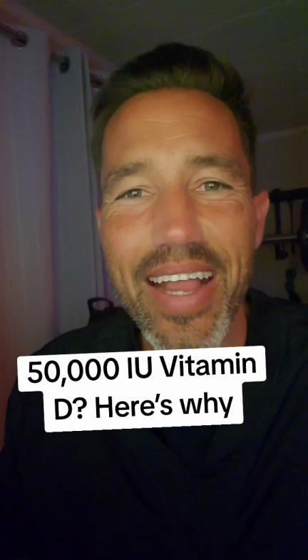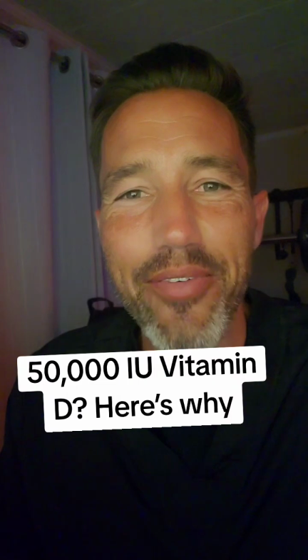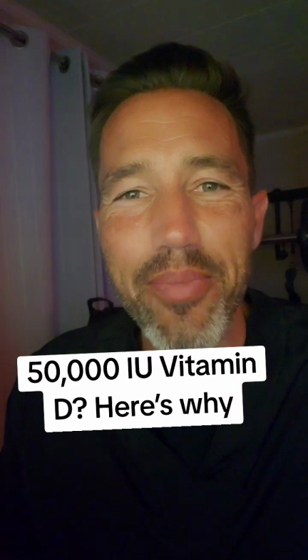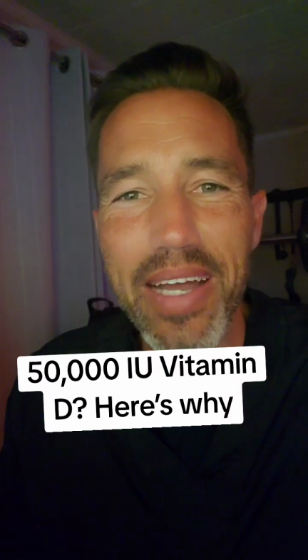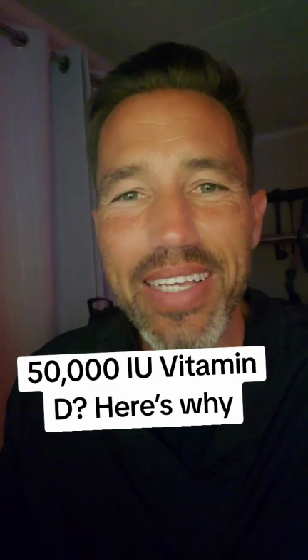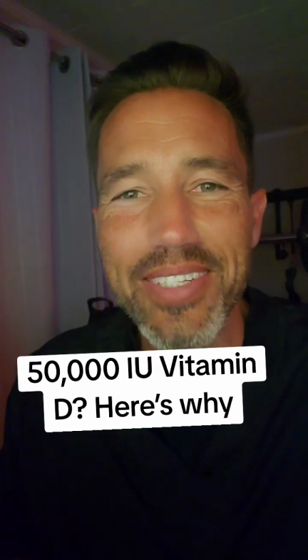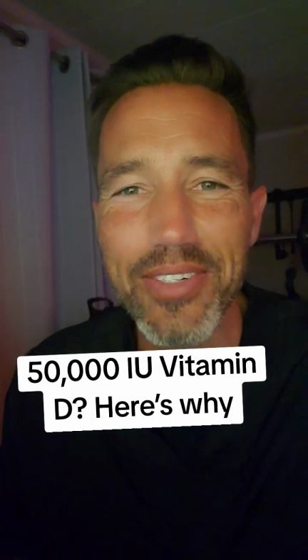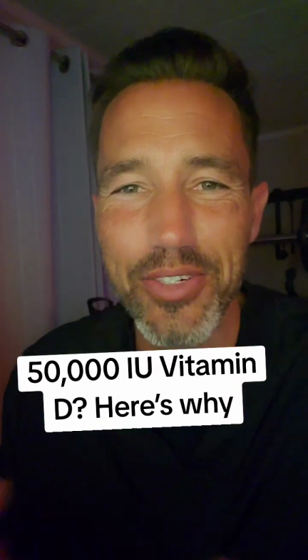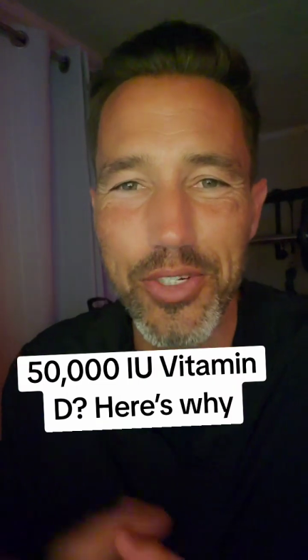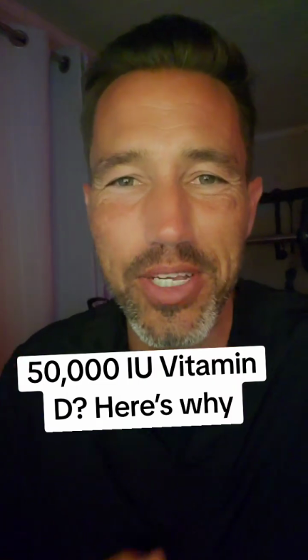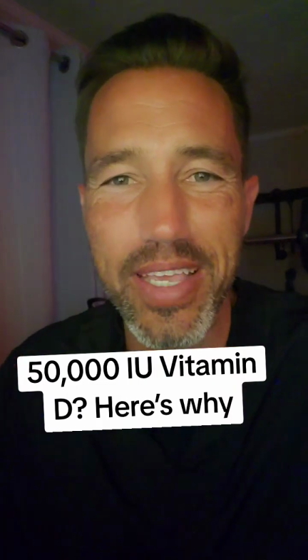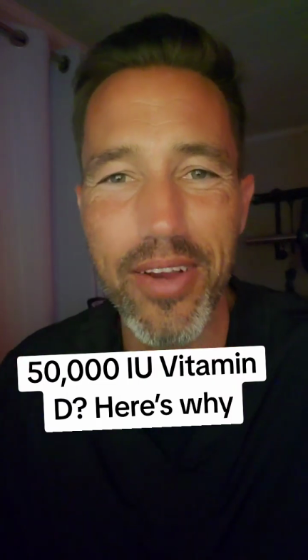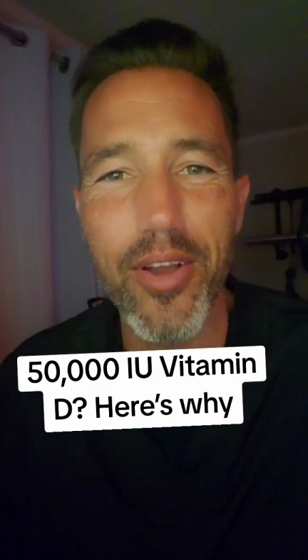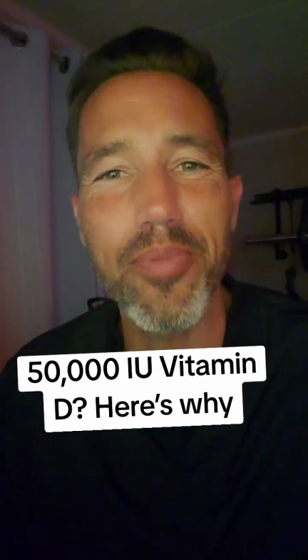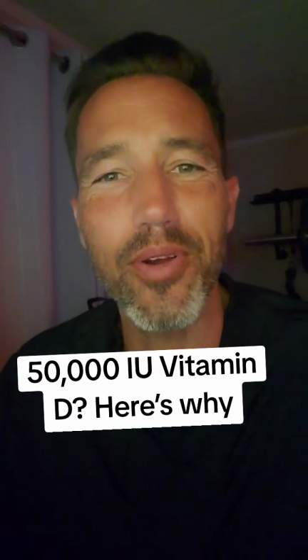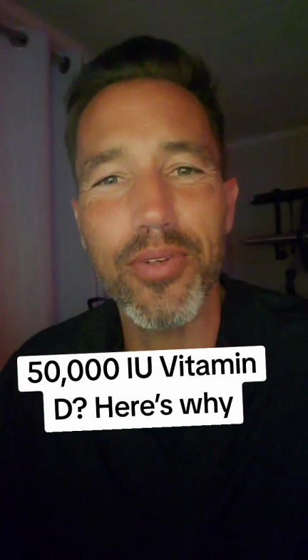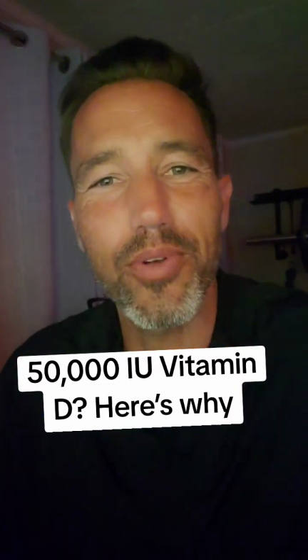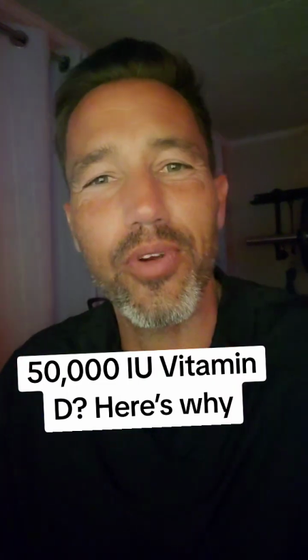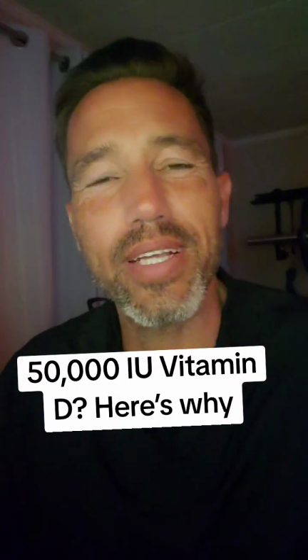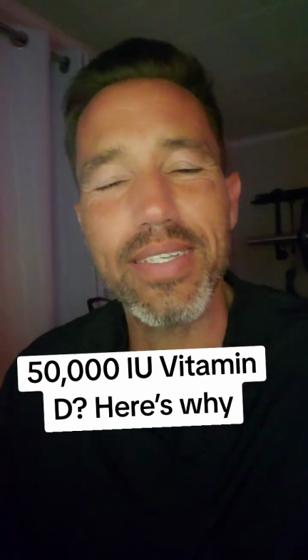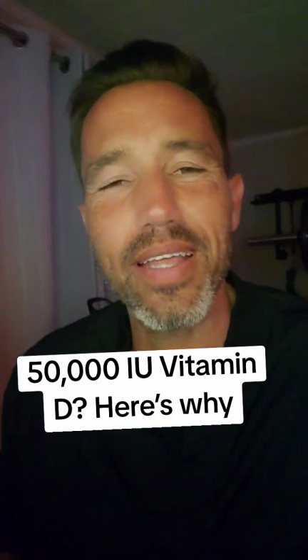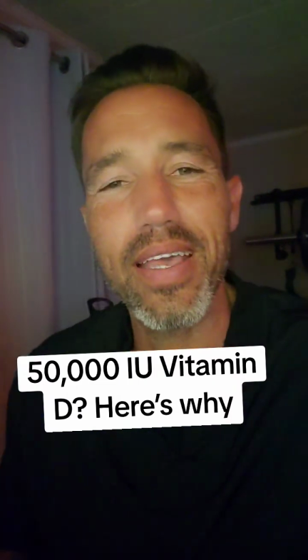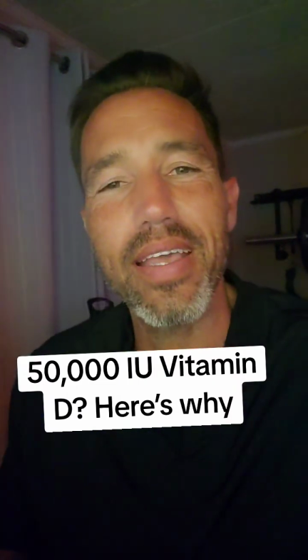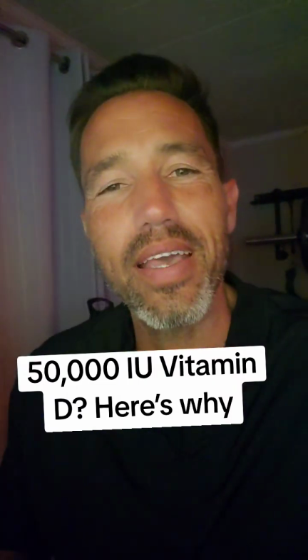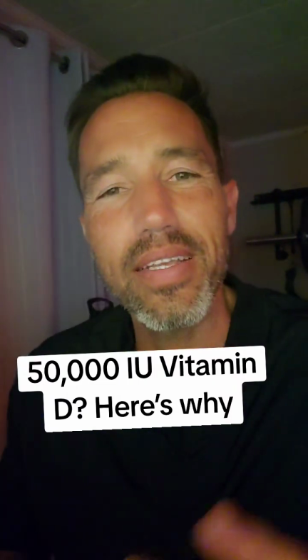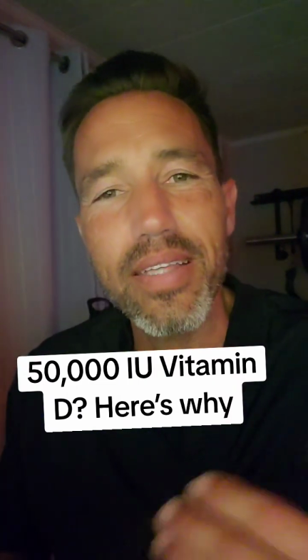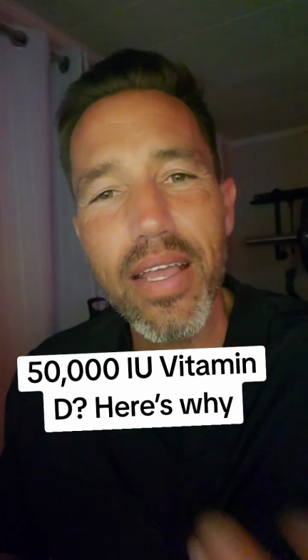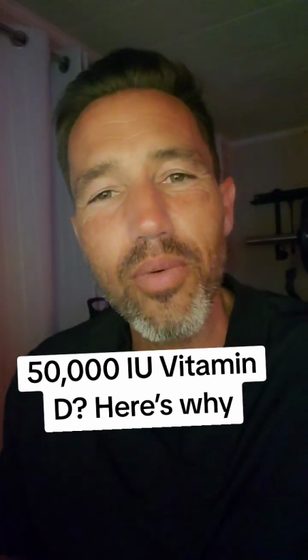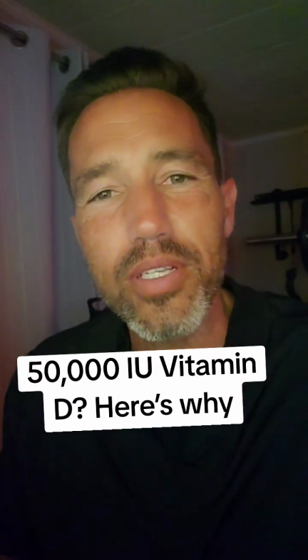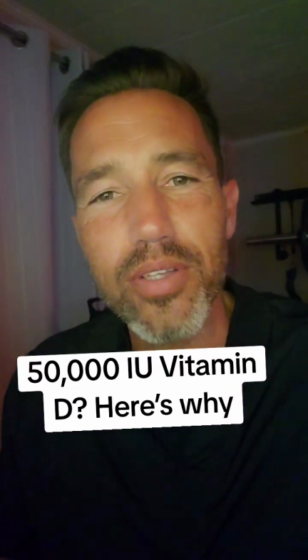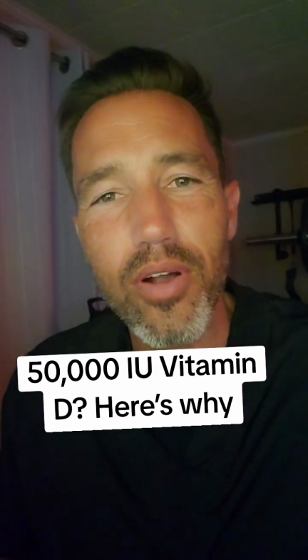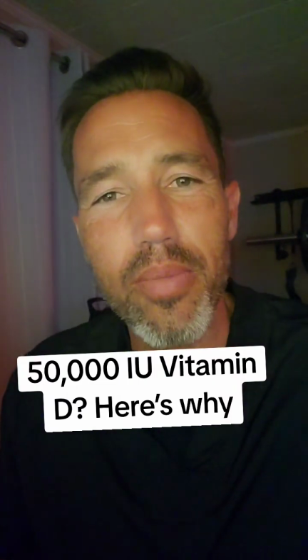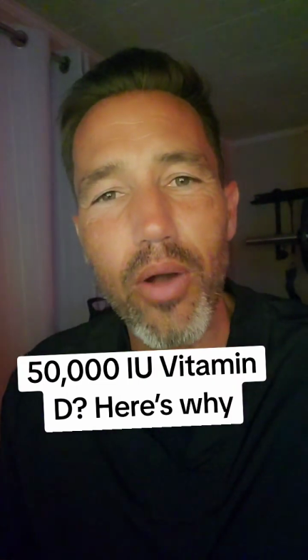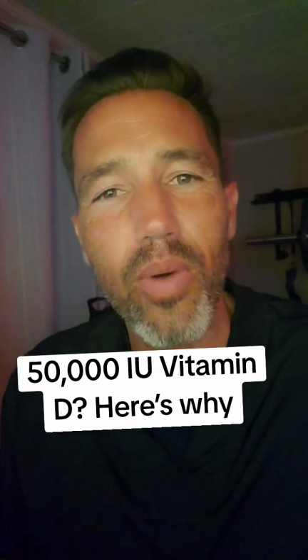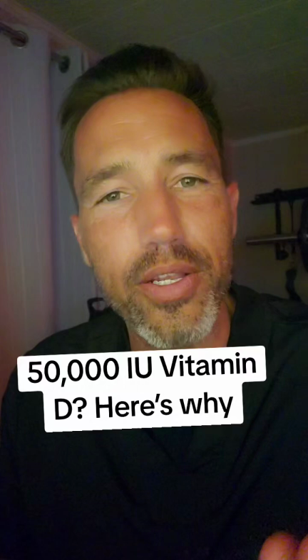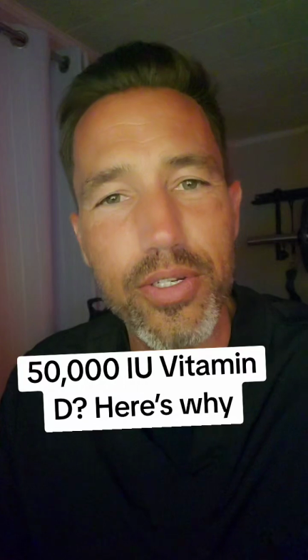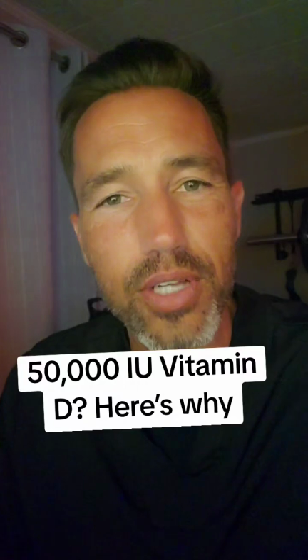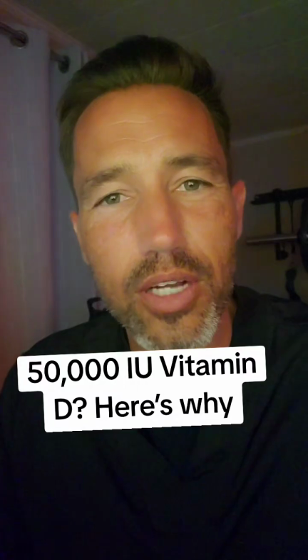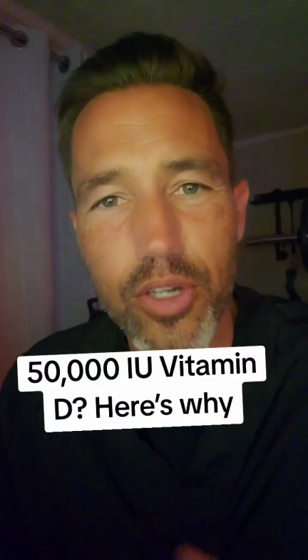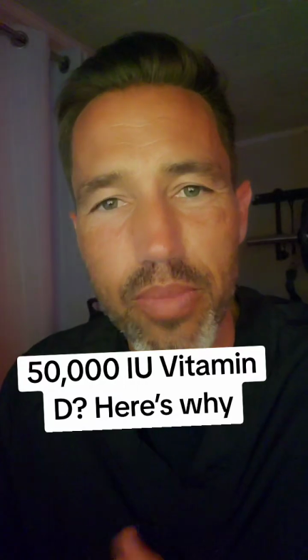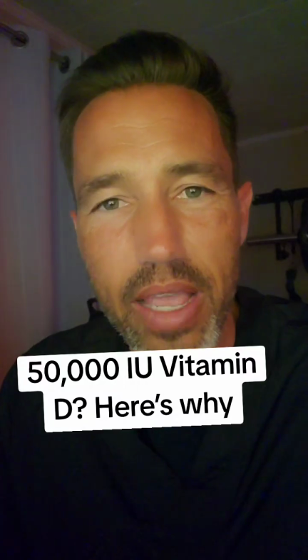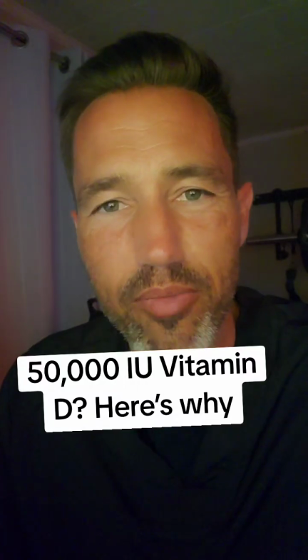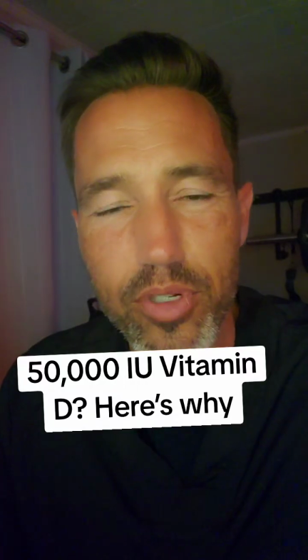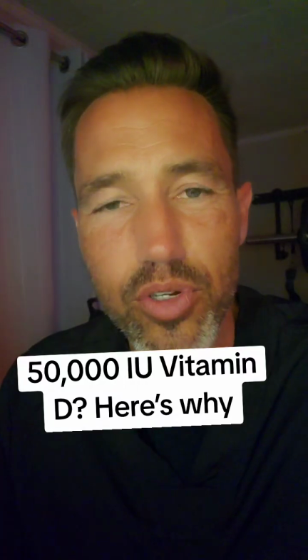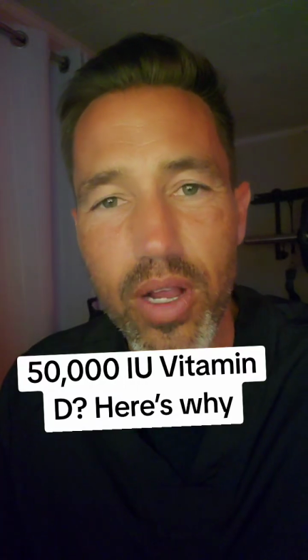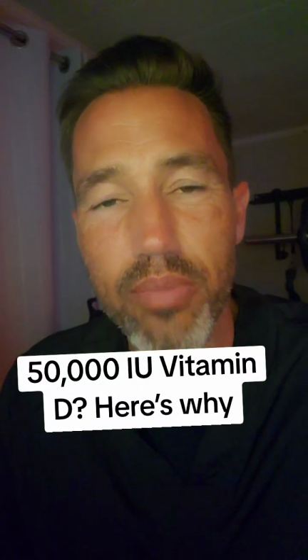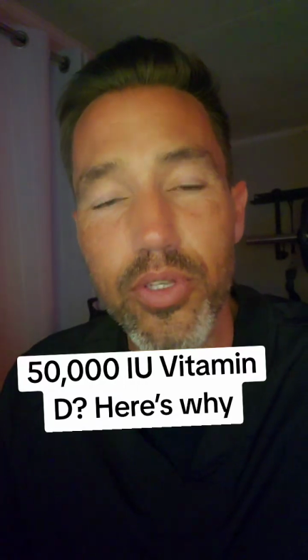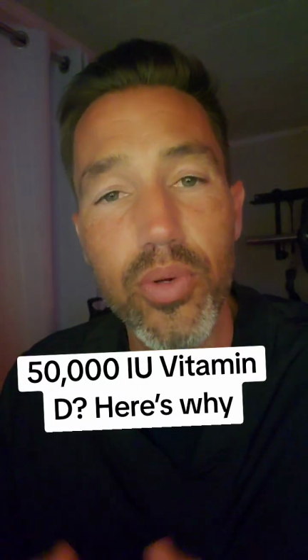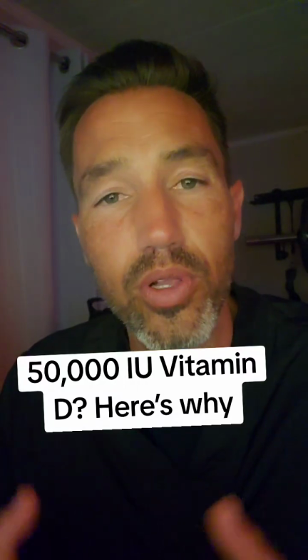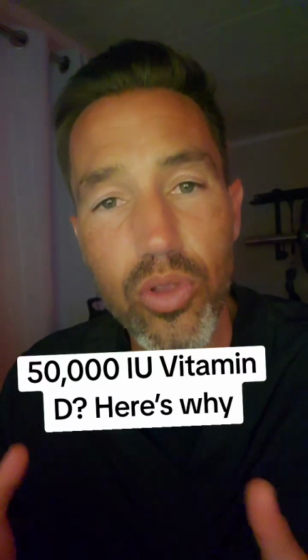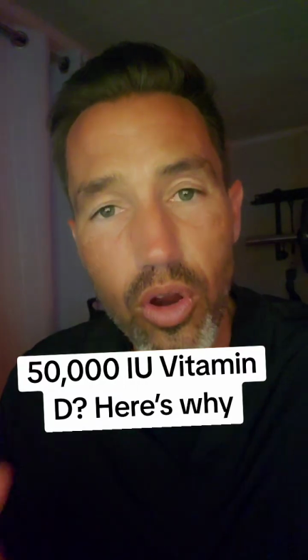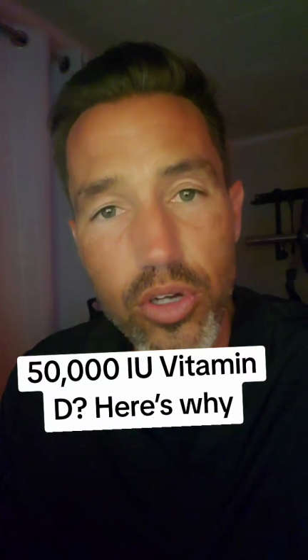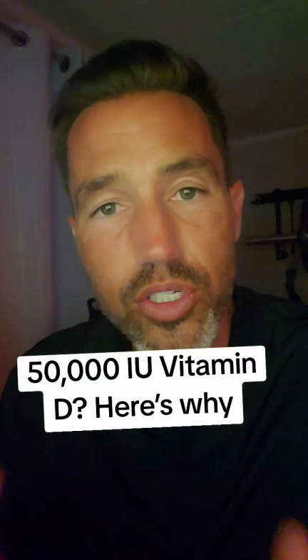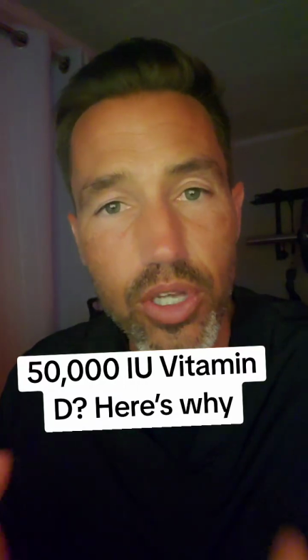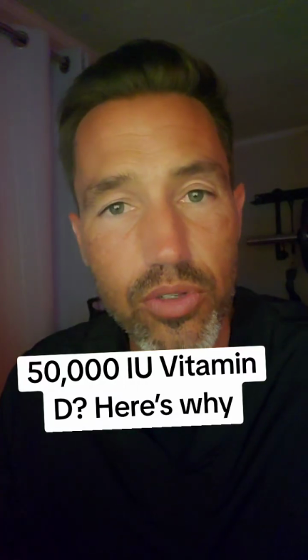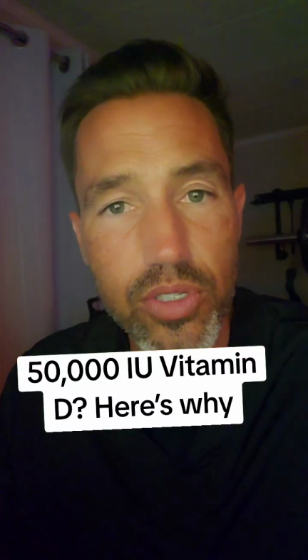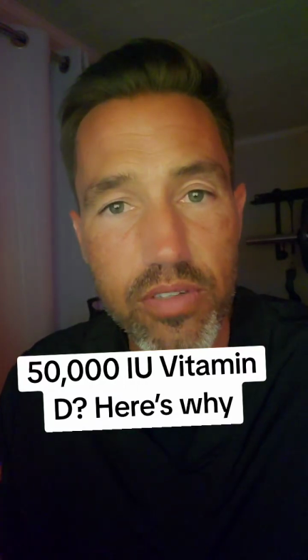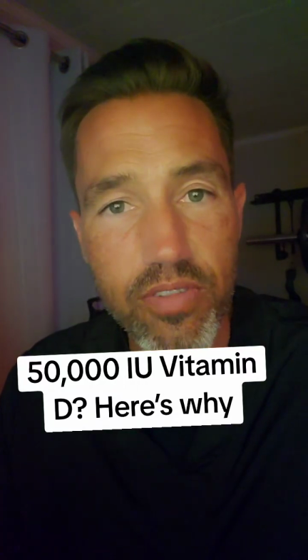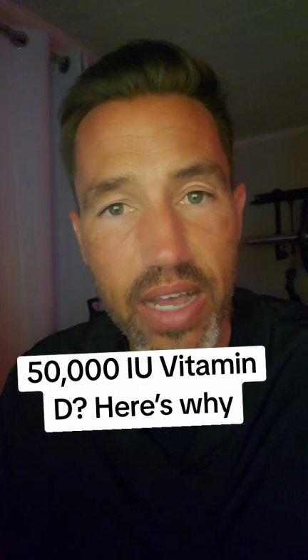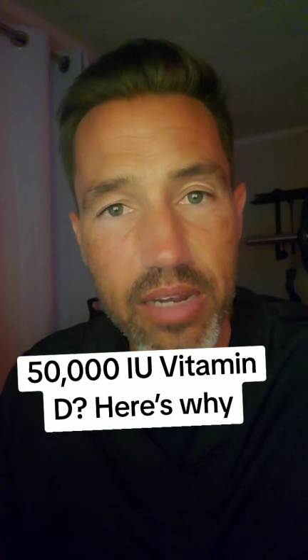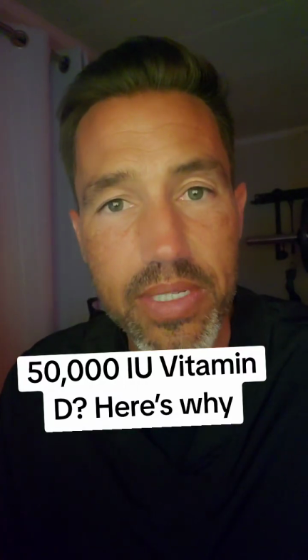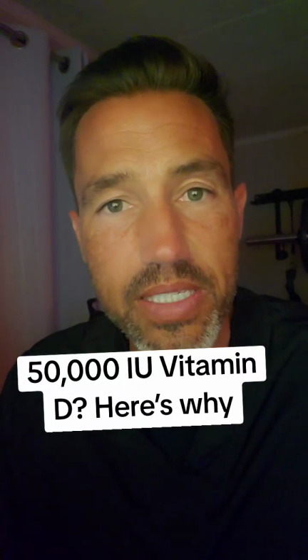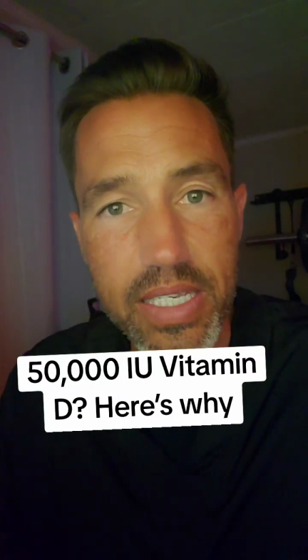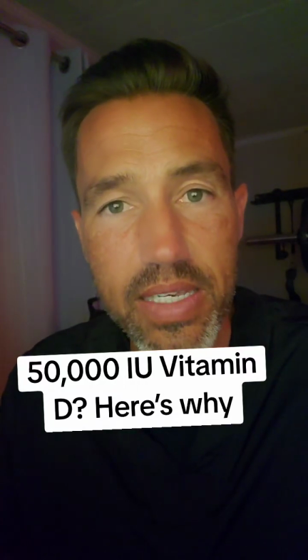Hey everybody, Dr. Shook here. Hope you are doing great today. Today I want to talk about why your doctor may have prescribed you large doses of vitamin D.